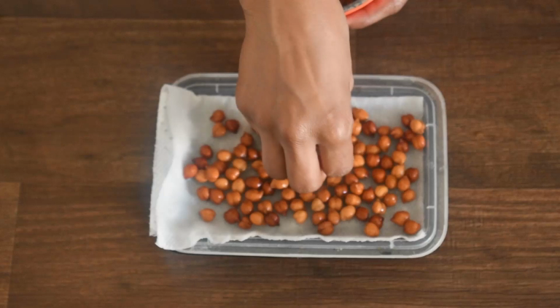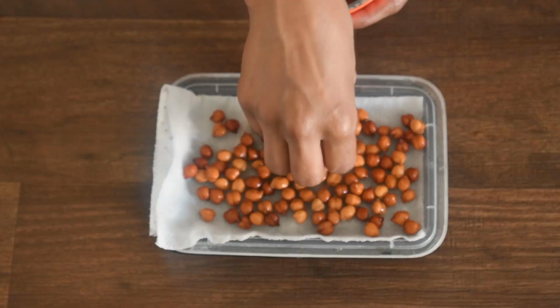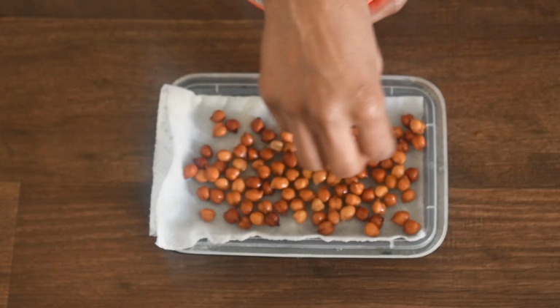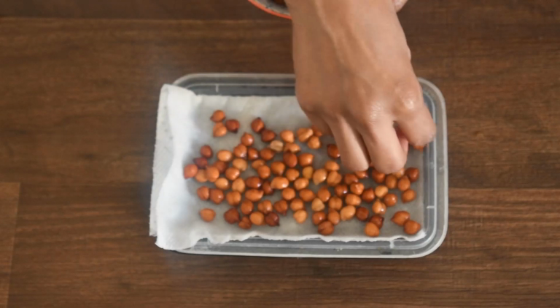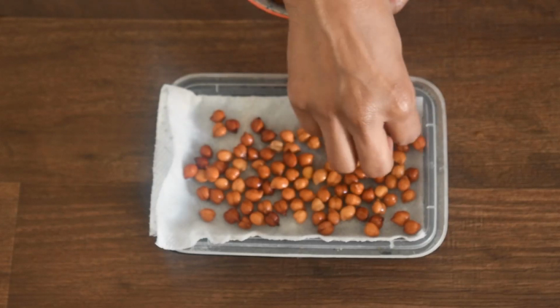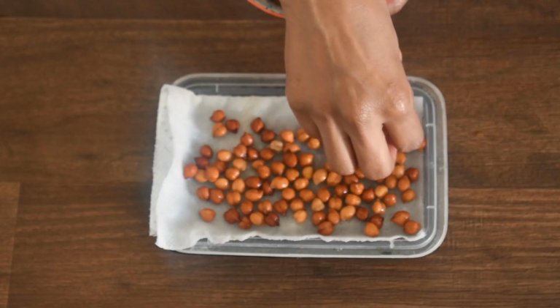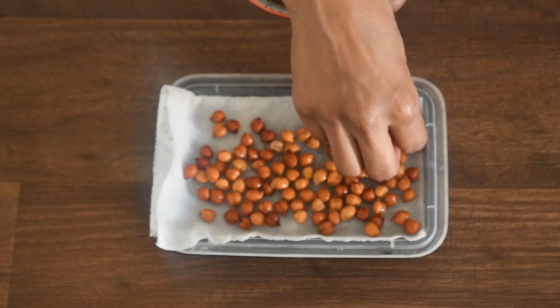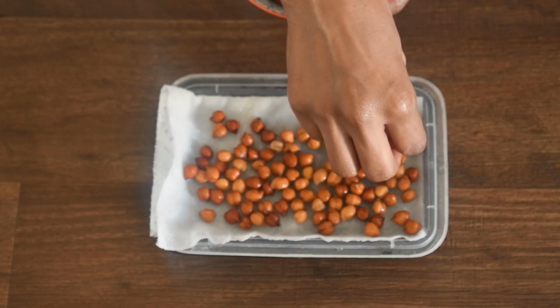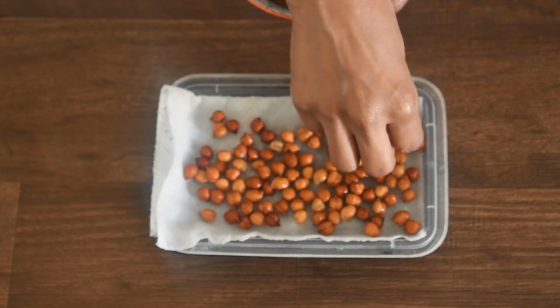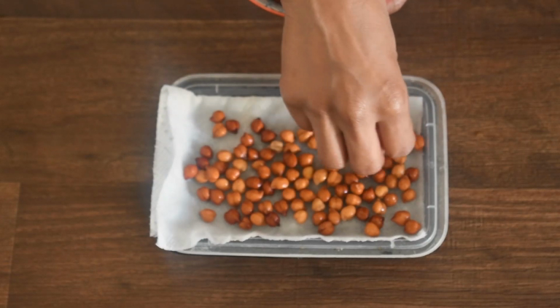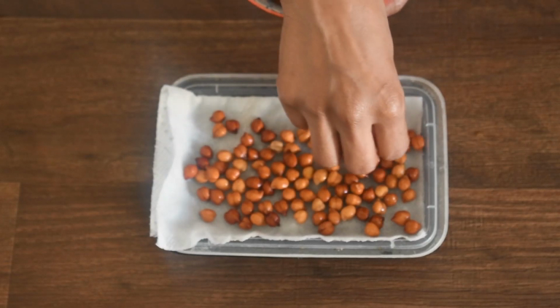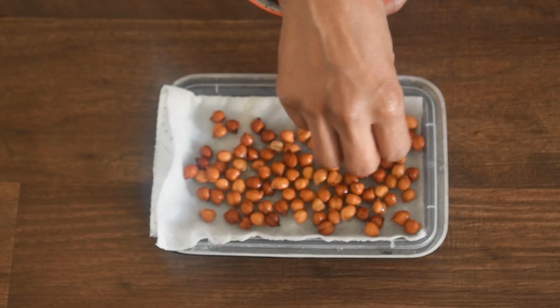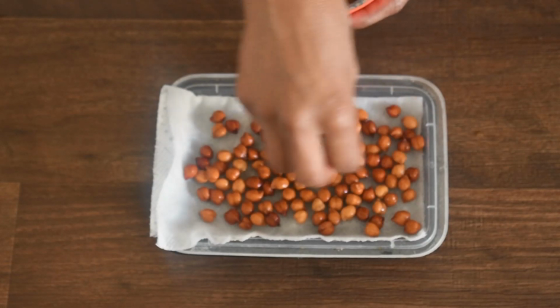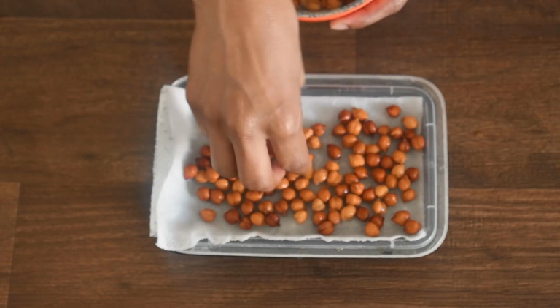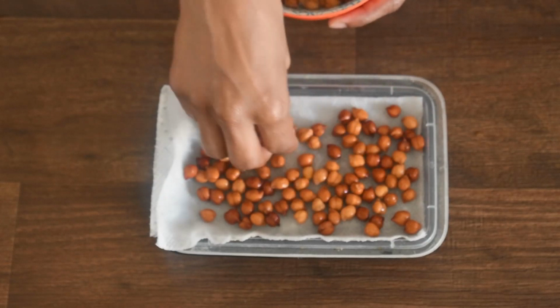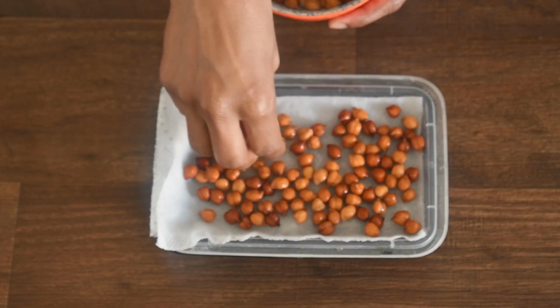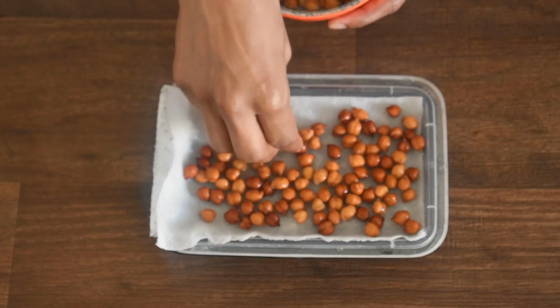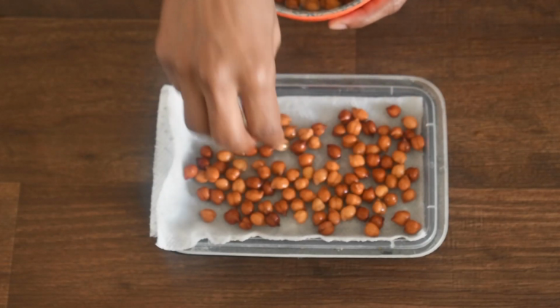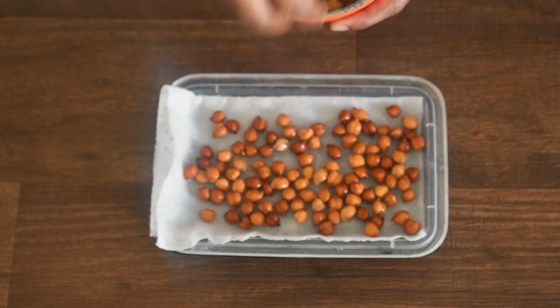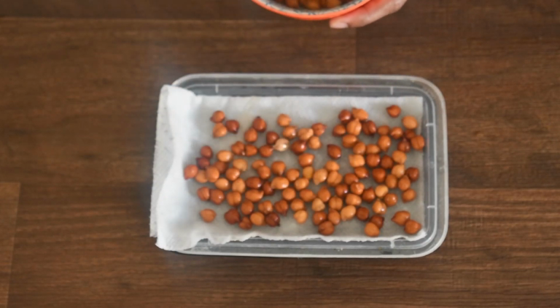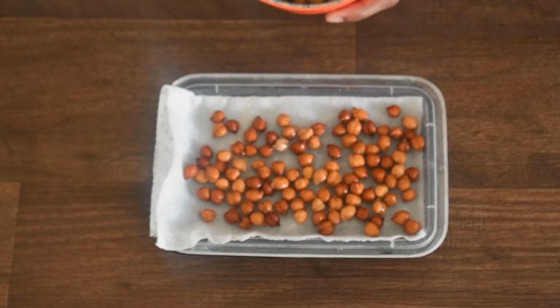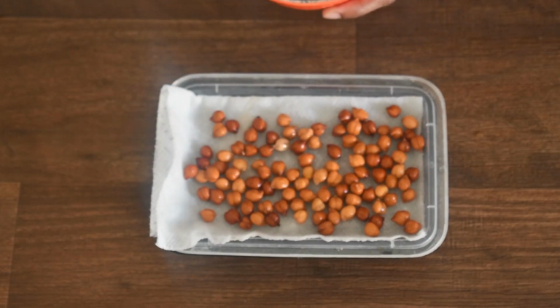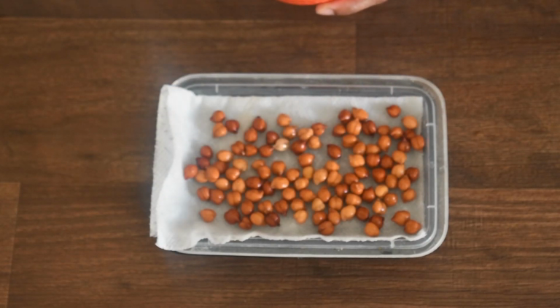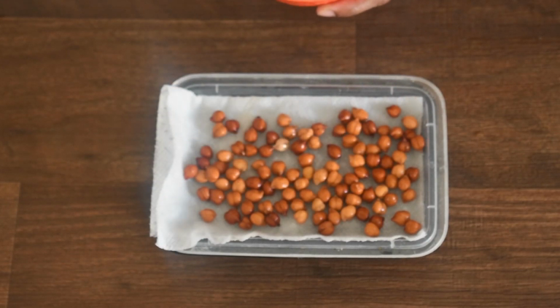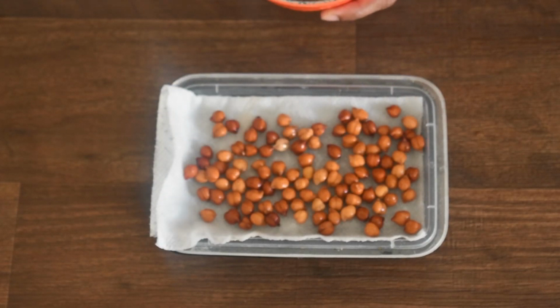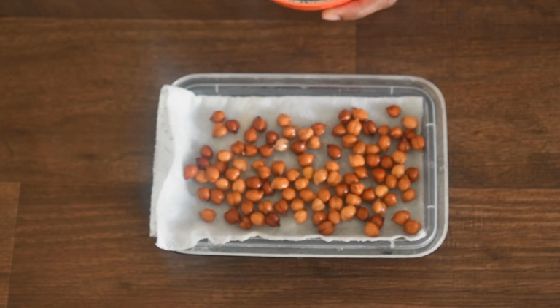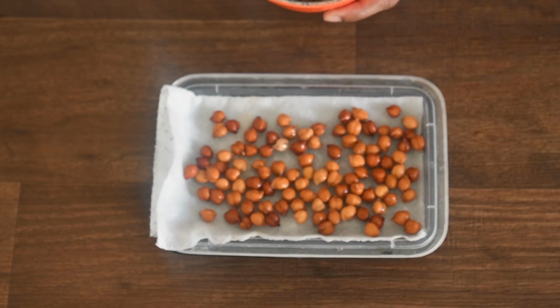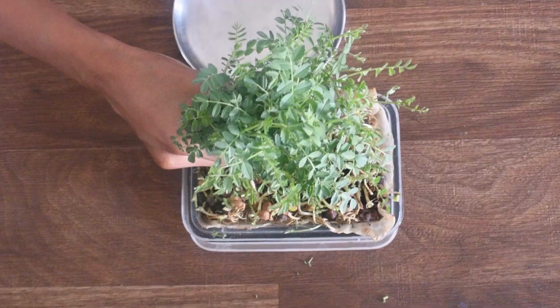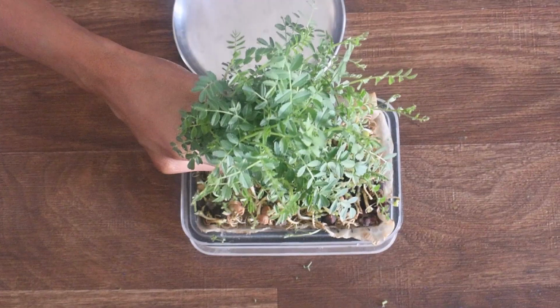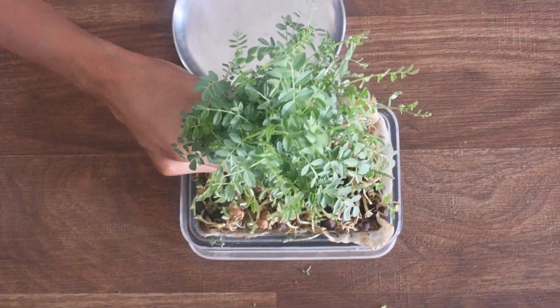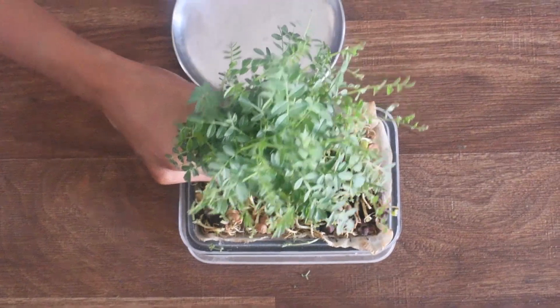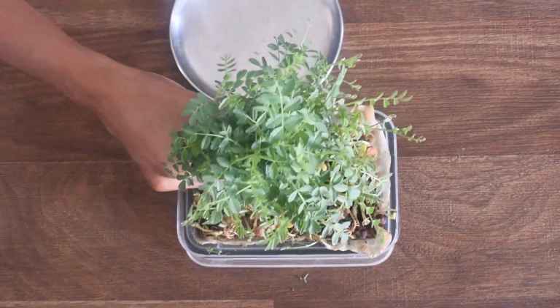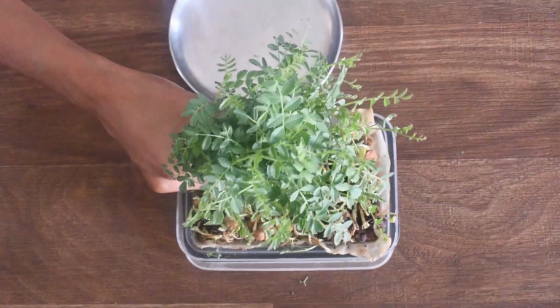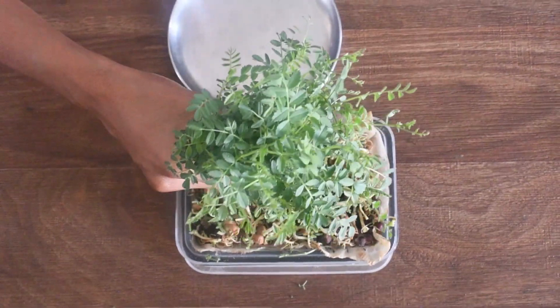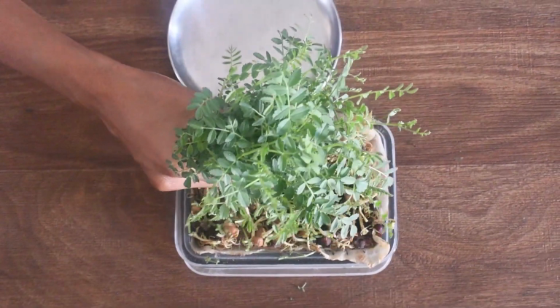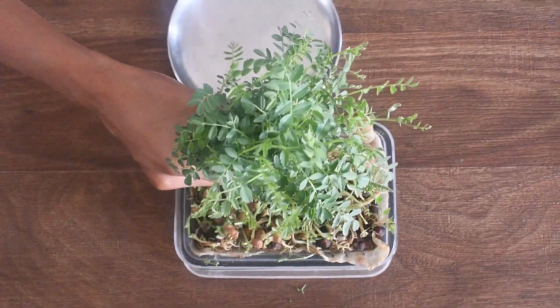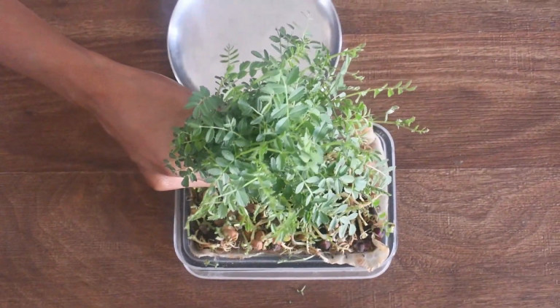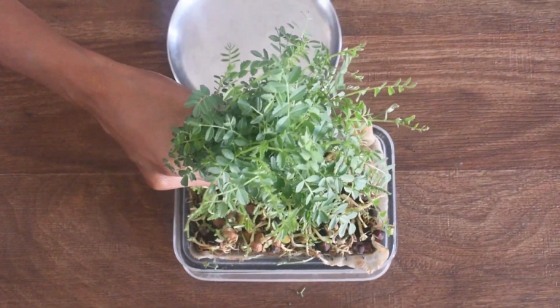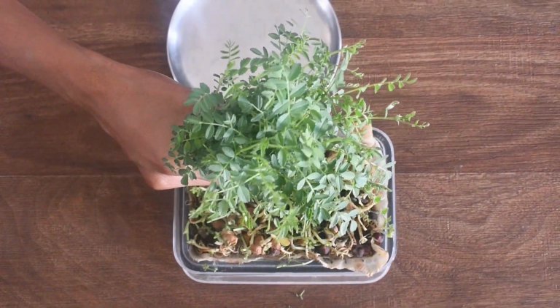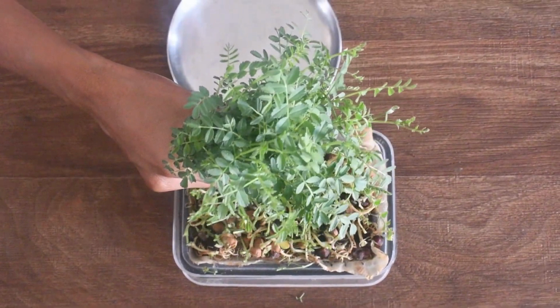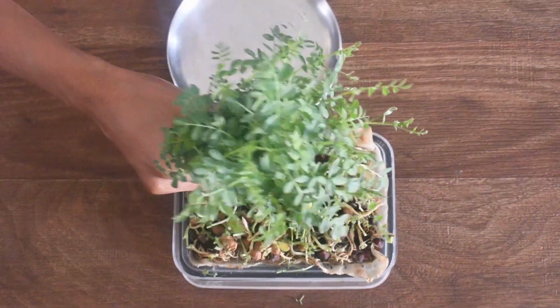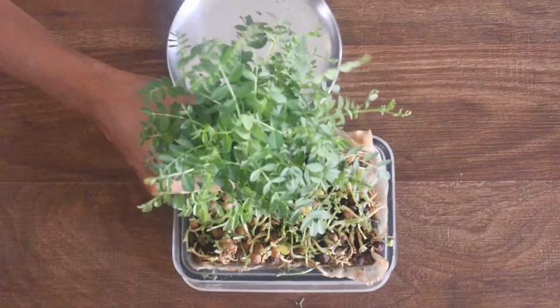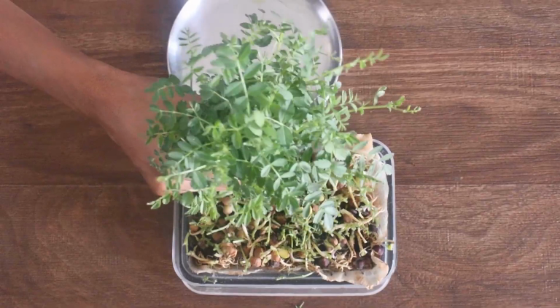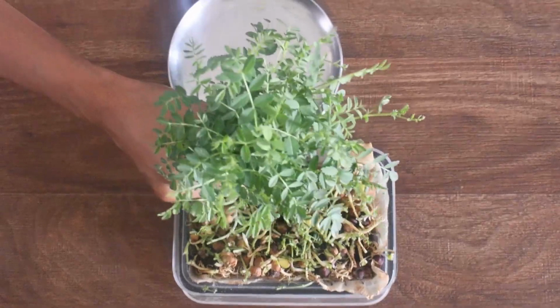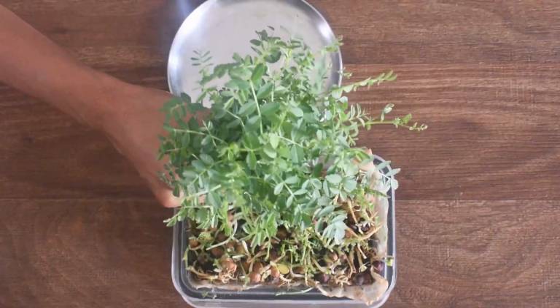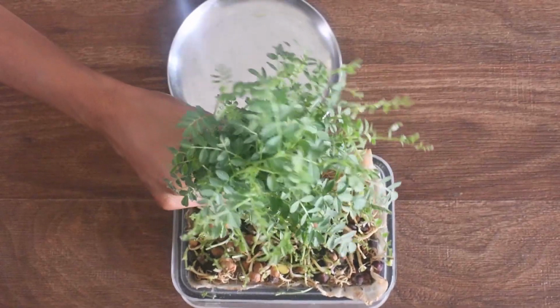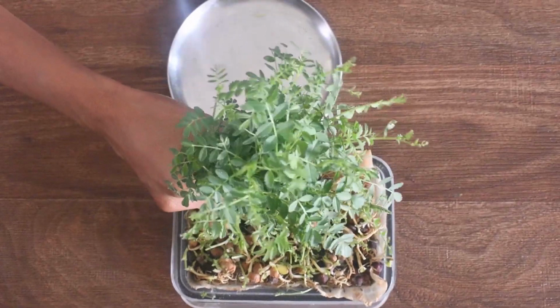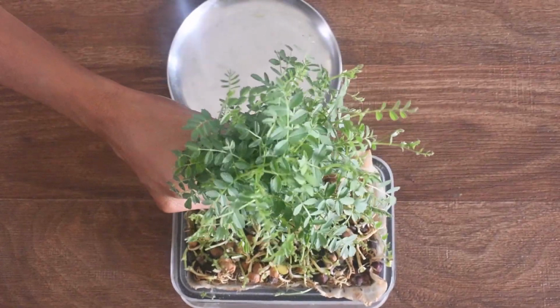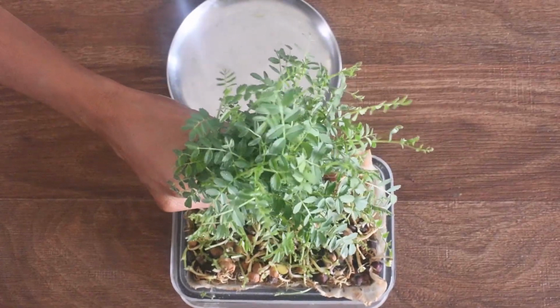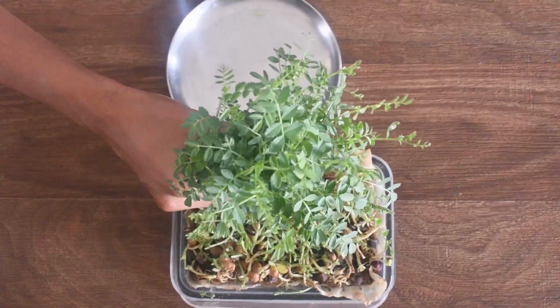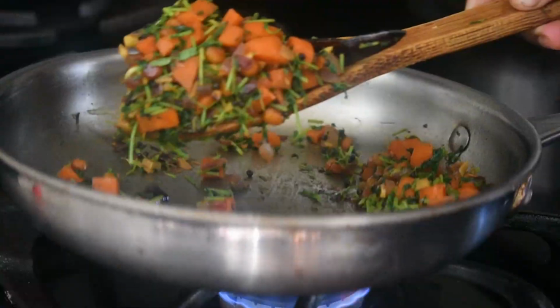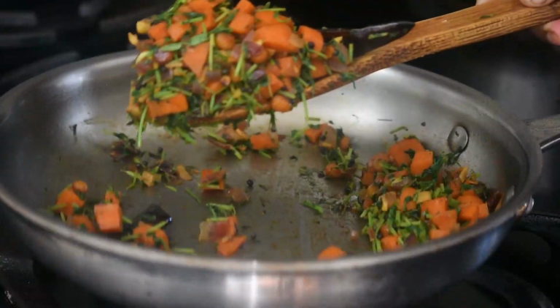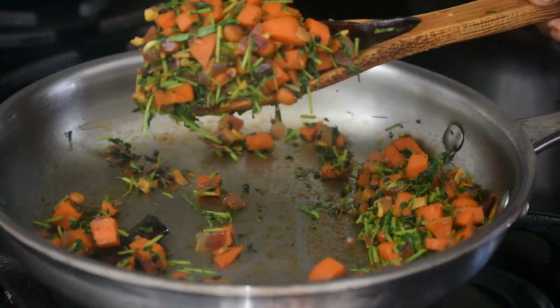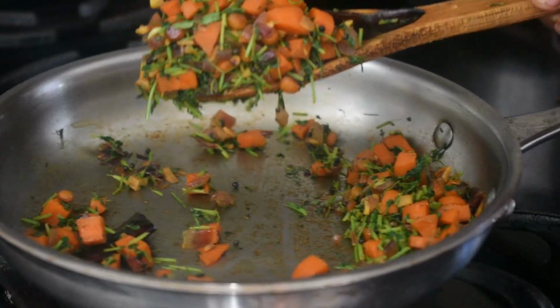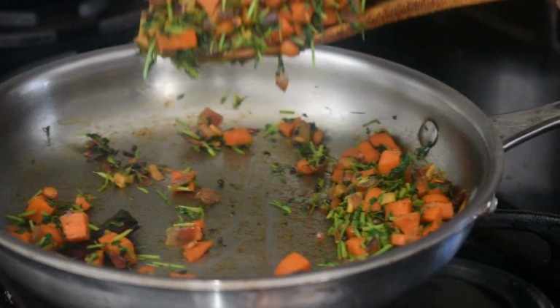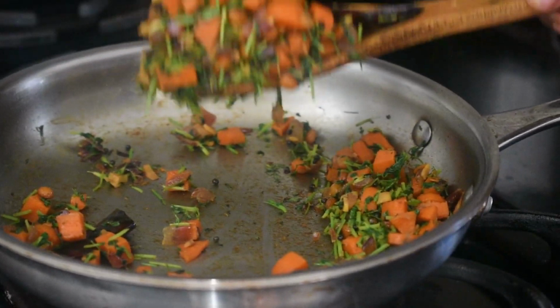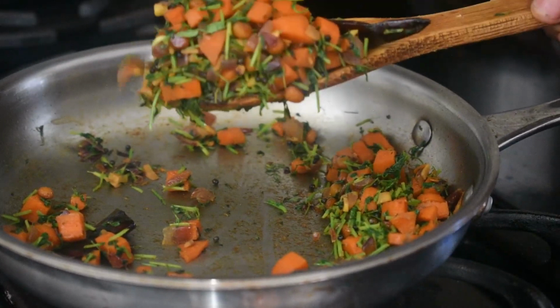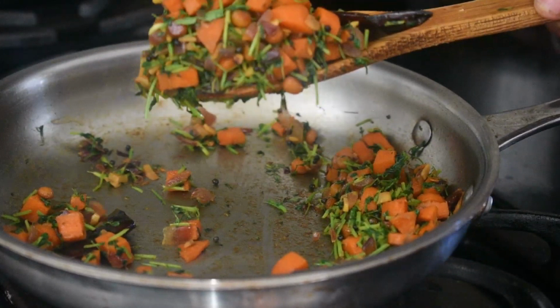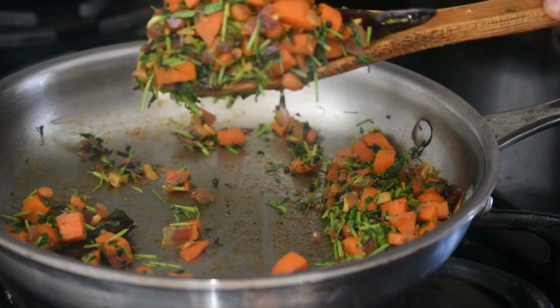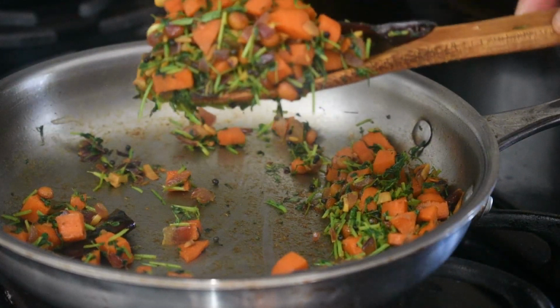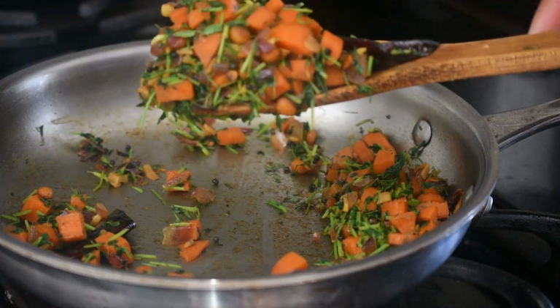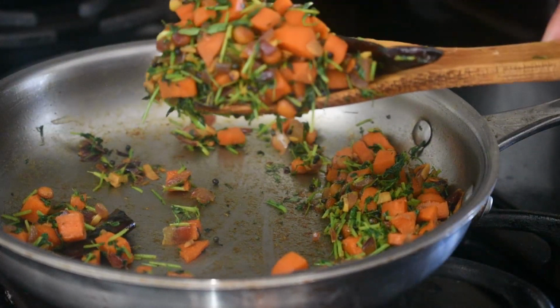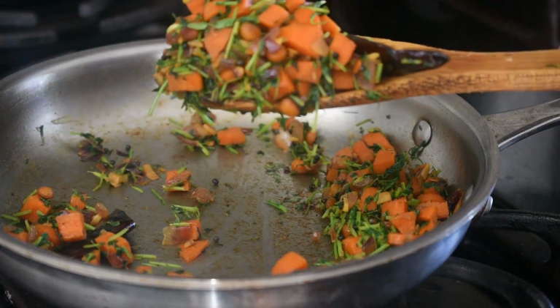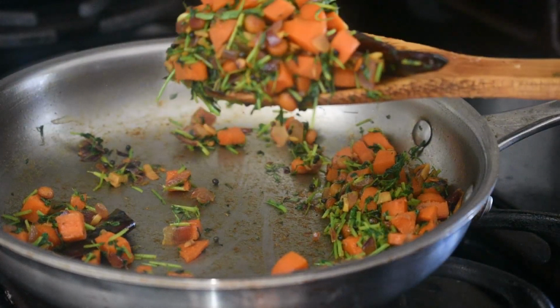Hey guys, today I am going to show how I grow and use chickpeas in my kitchen.